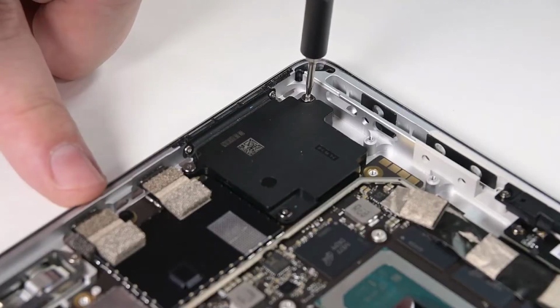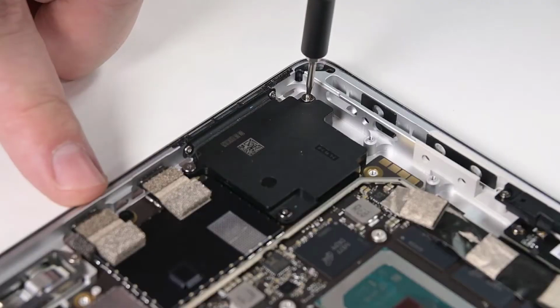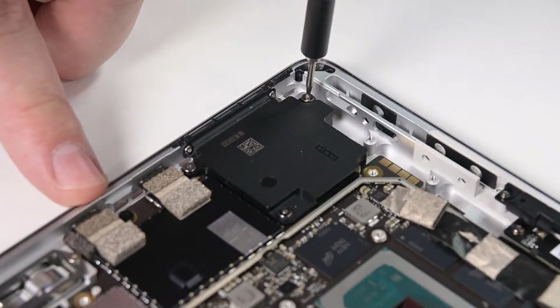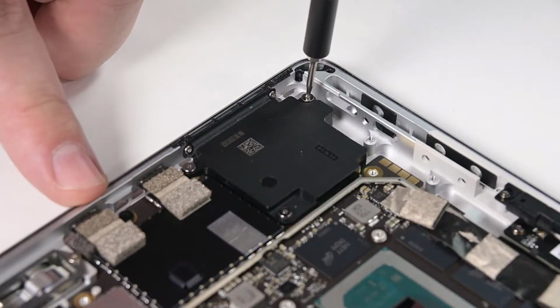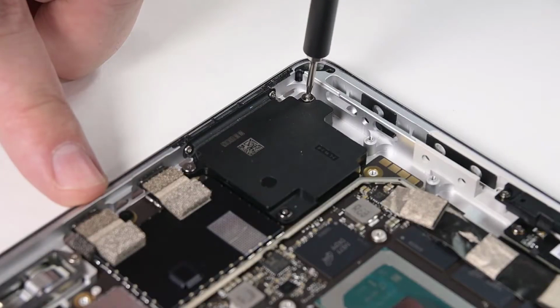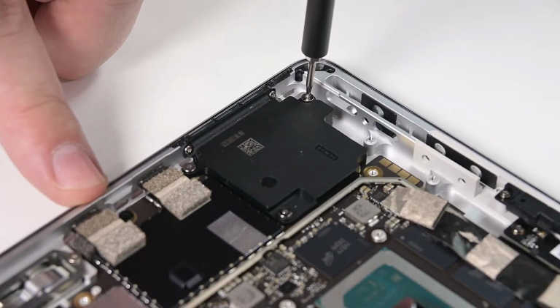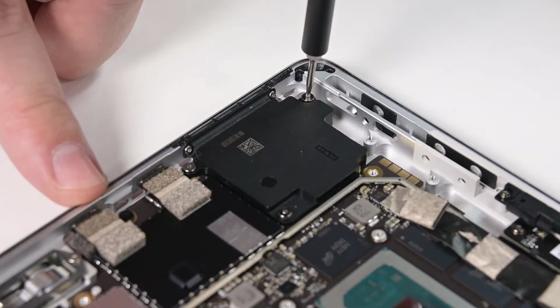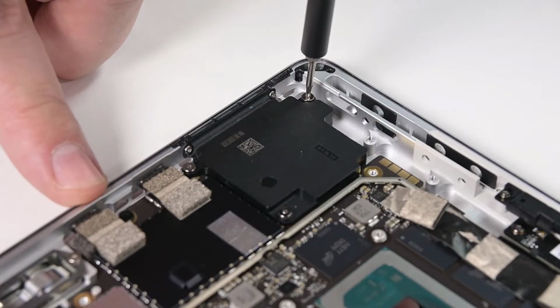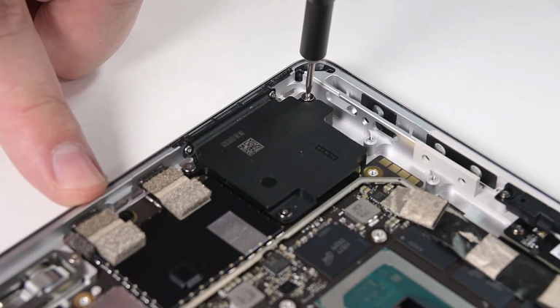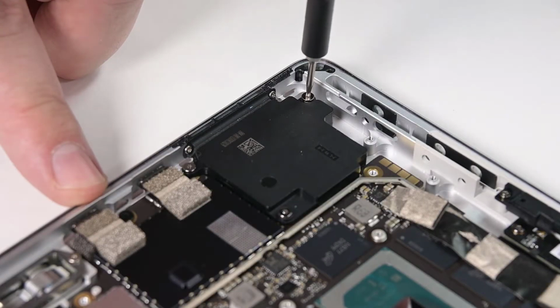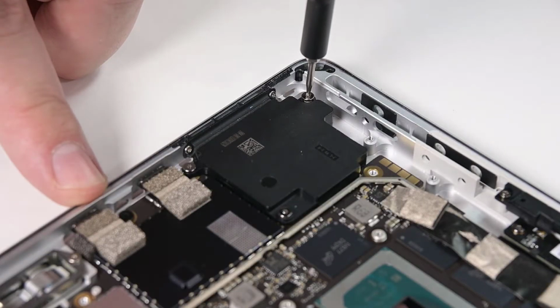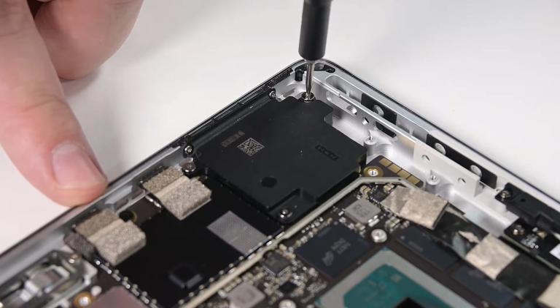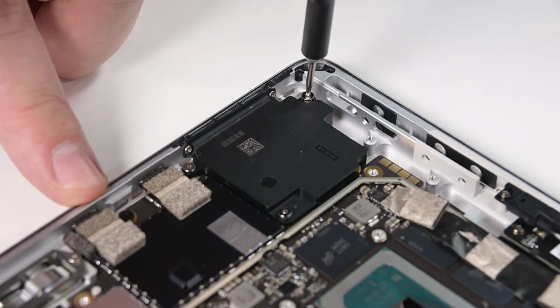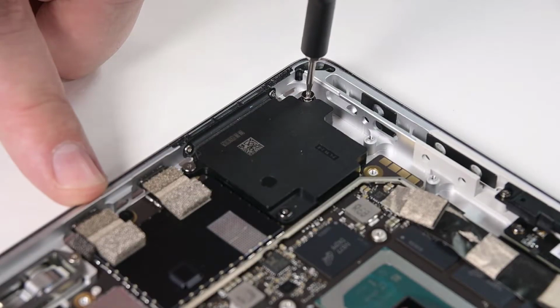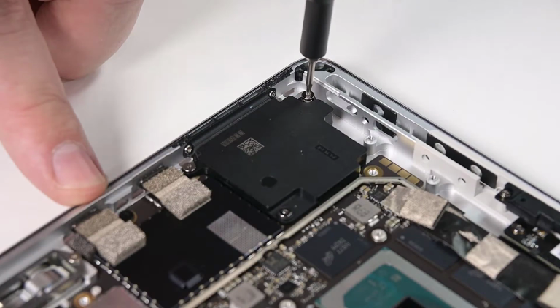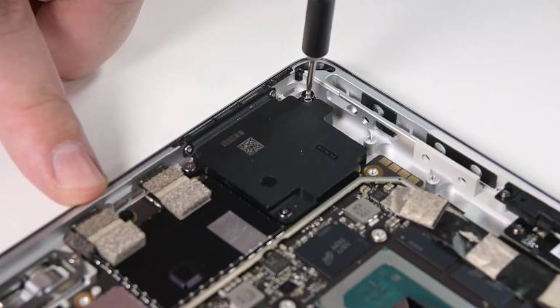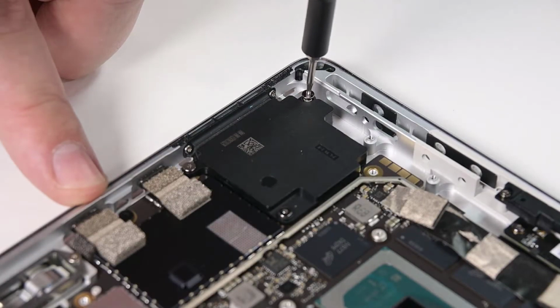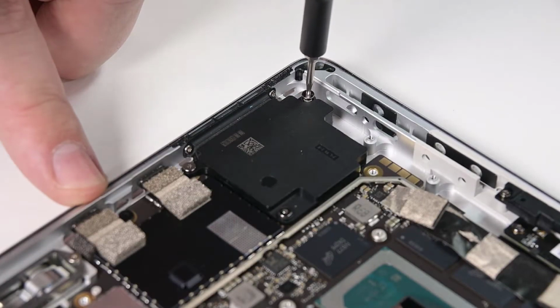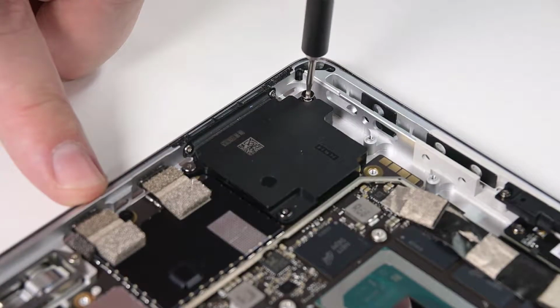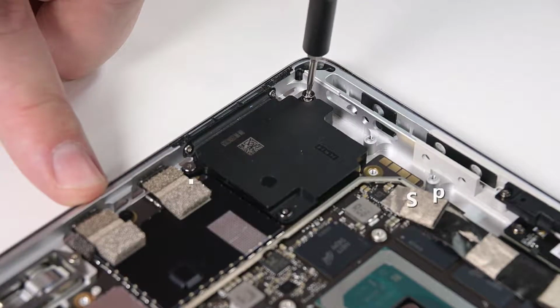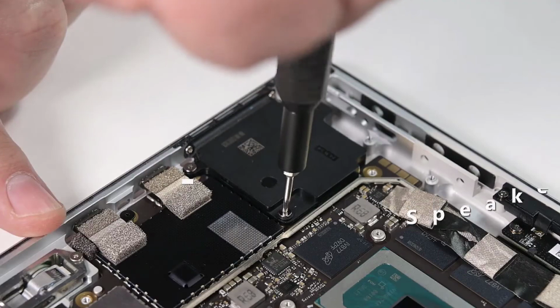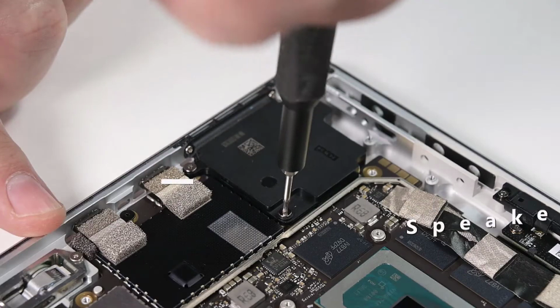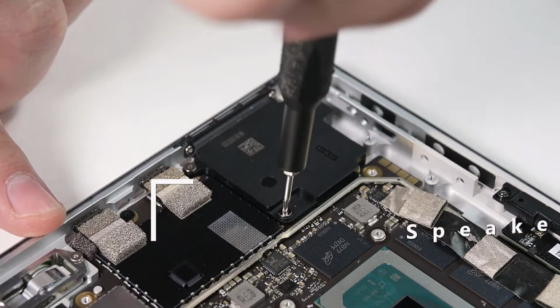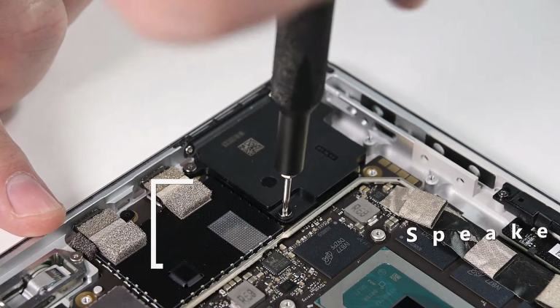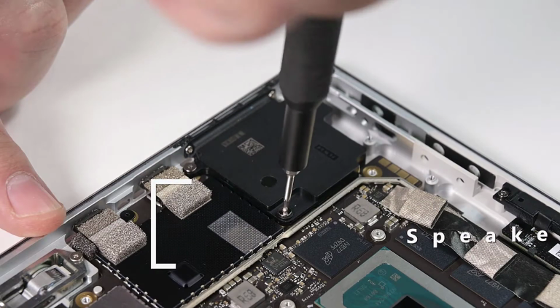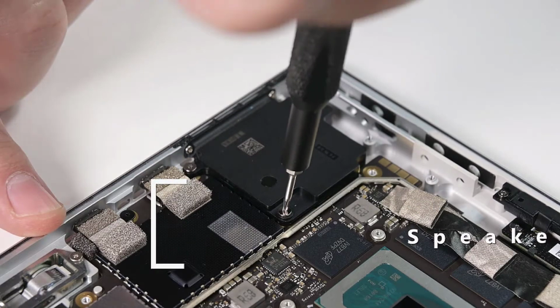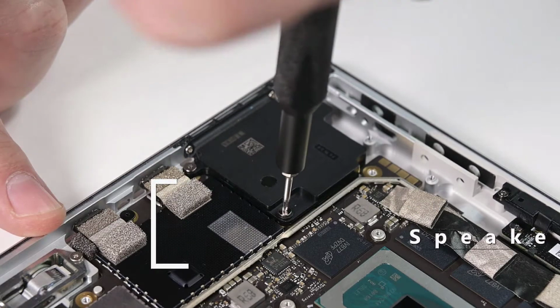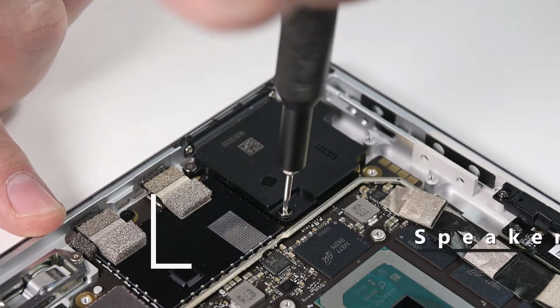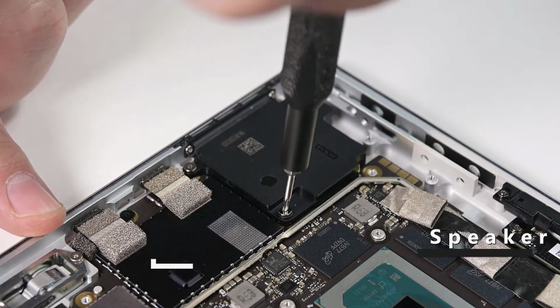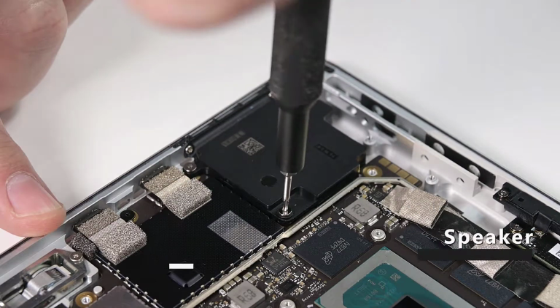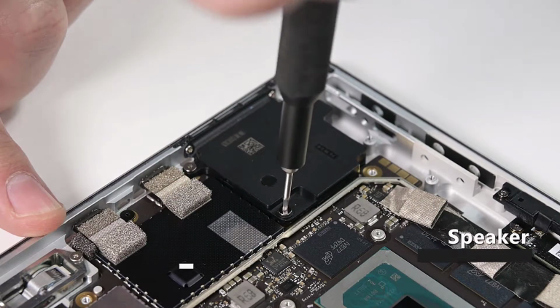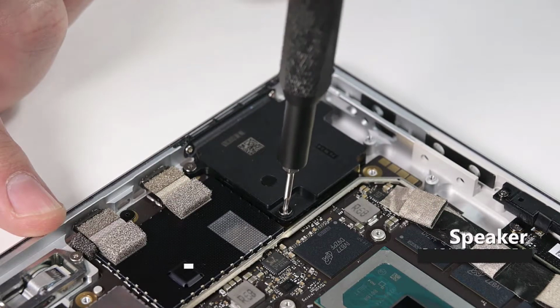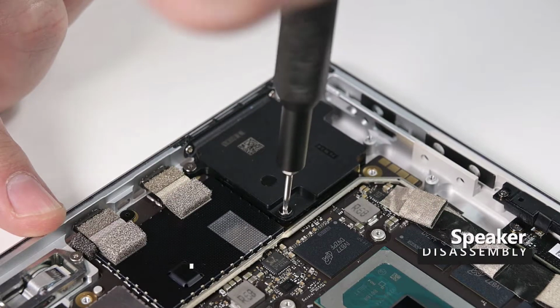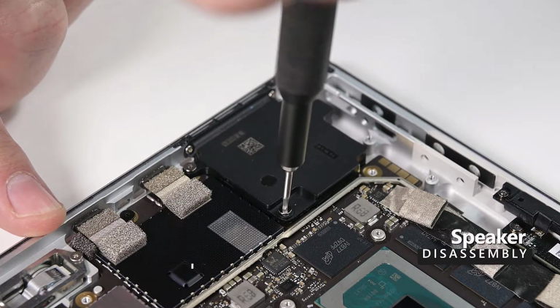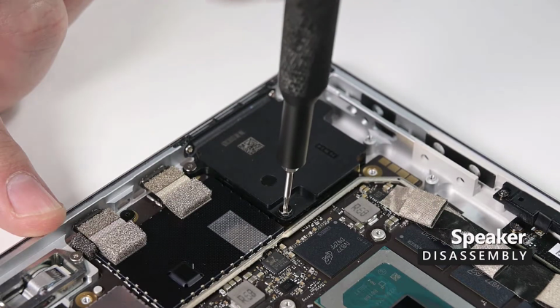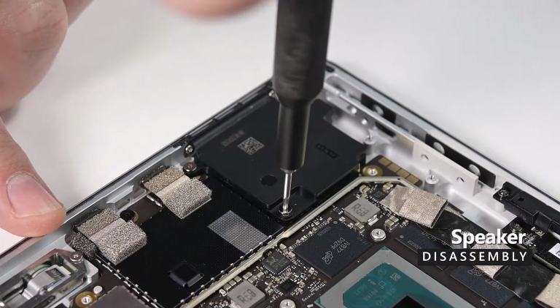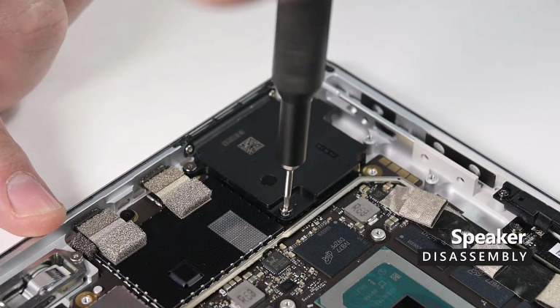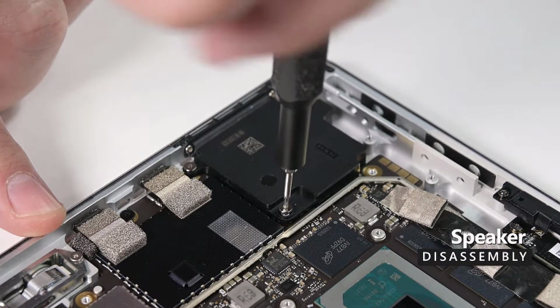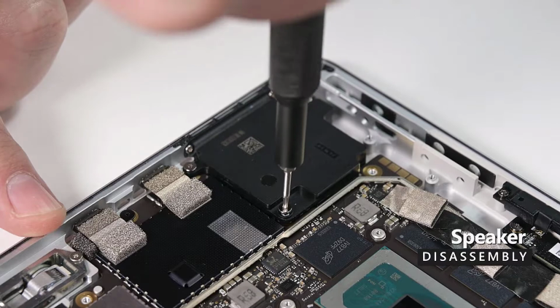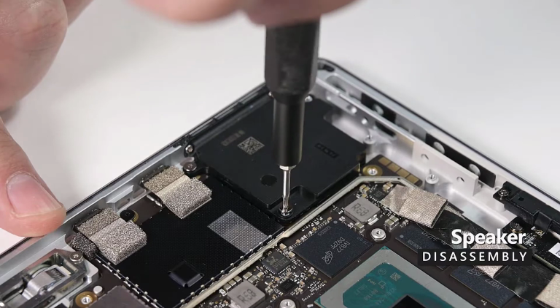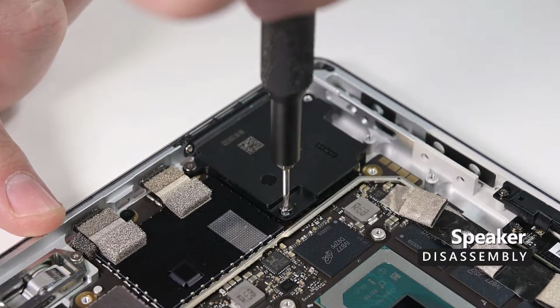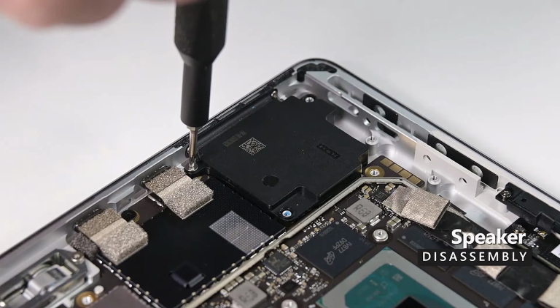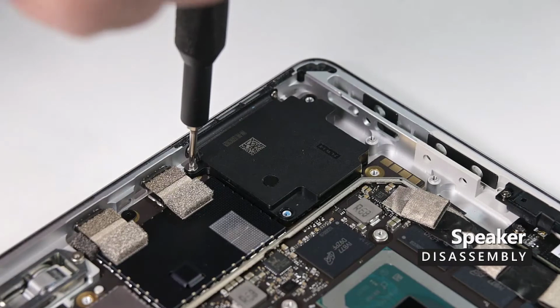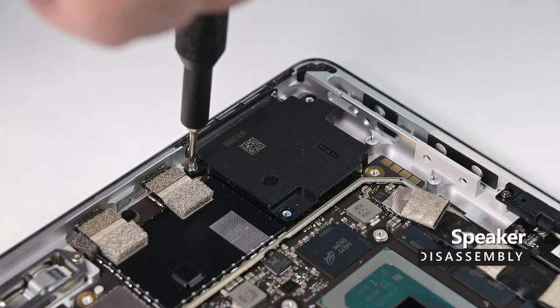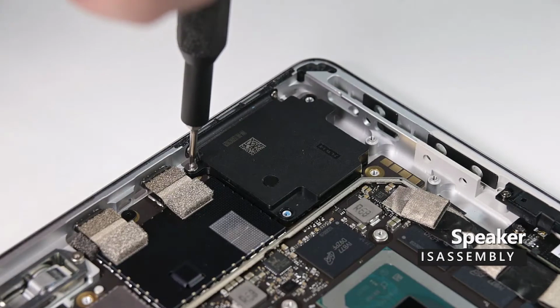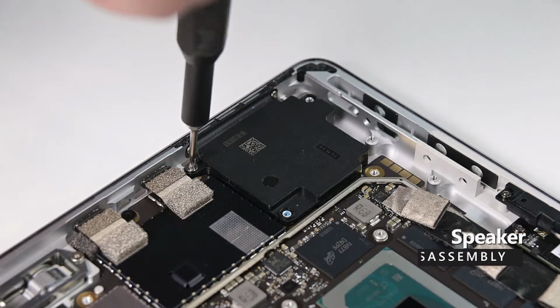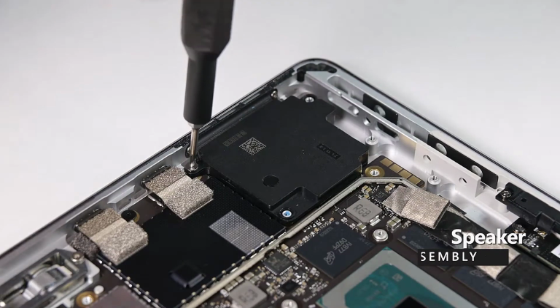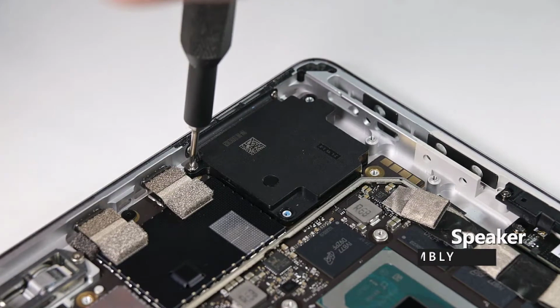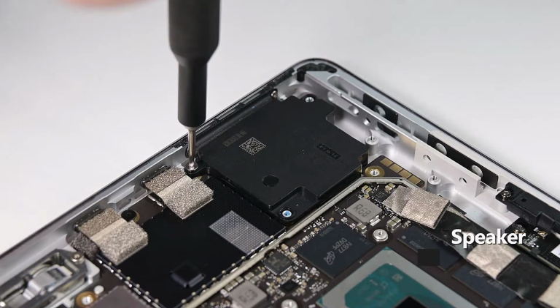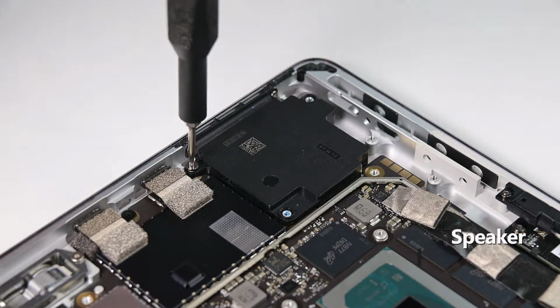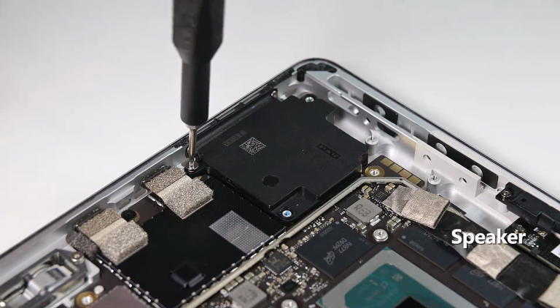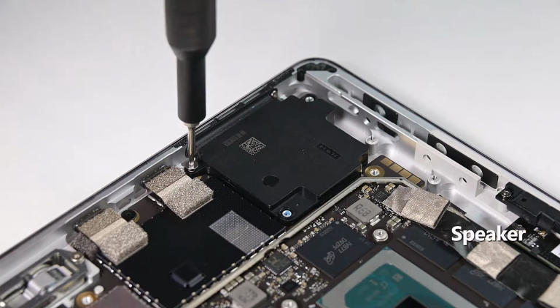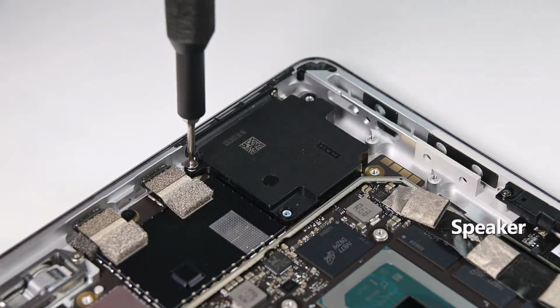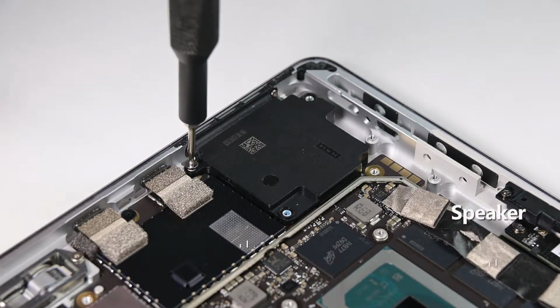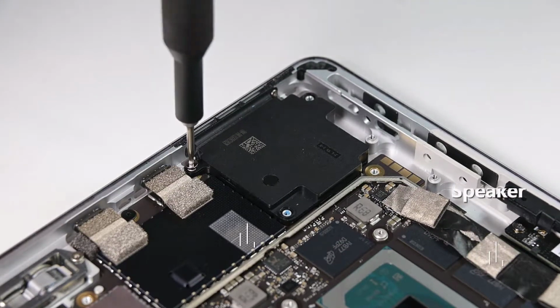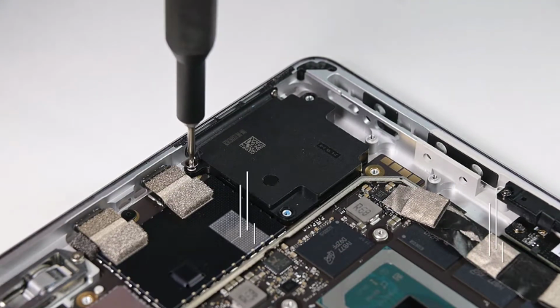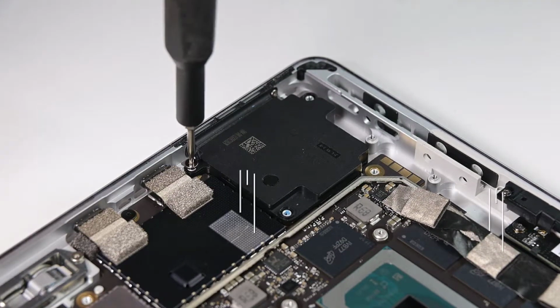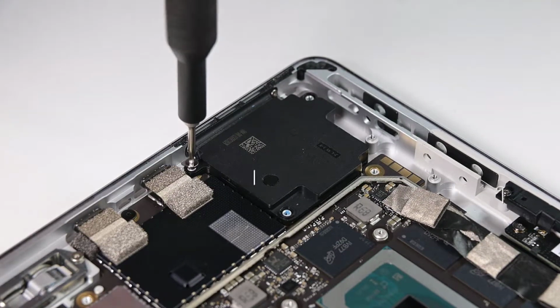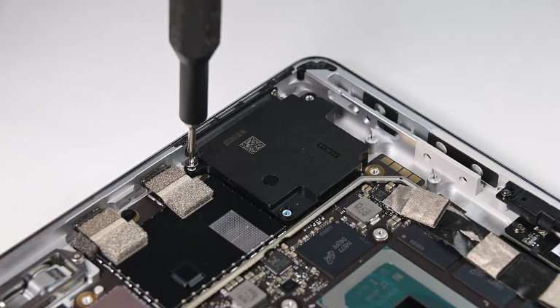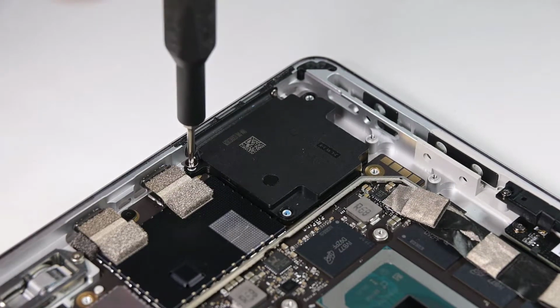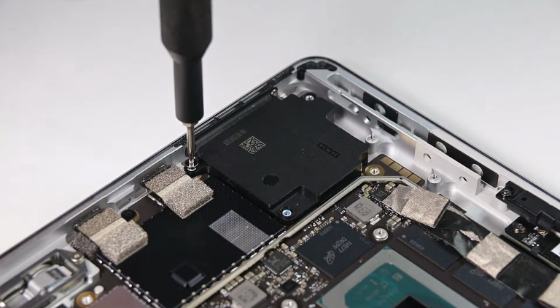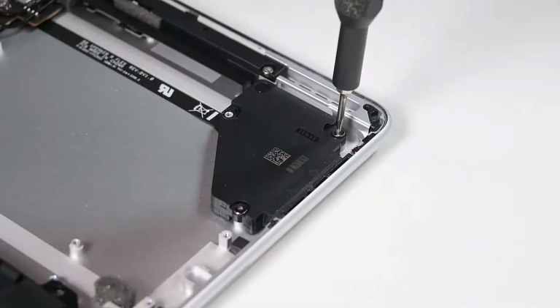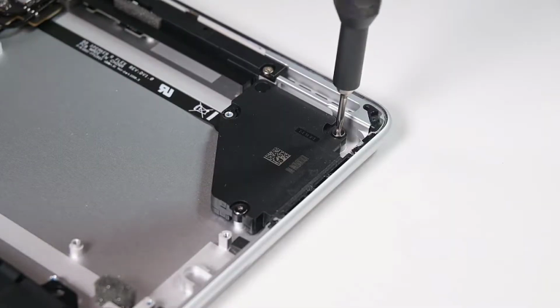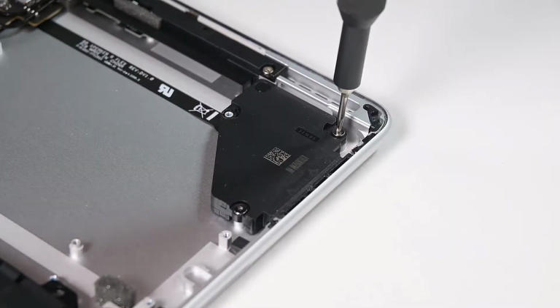The left speaker is held in place by three 3IP Torx Plus screws, and the right speaker has two. Remove those screws, and then lift the speakers up and out.